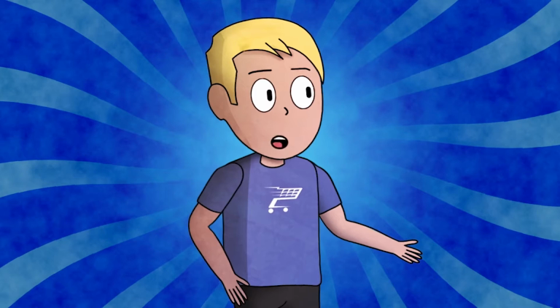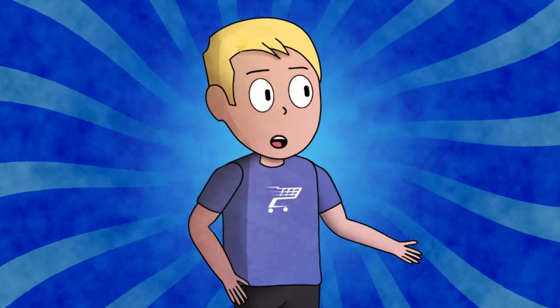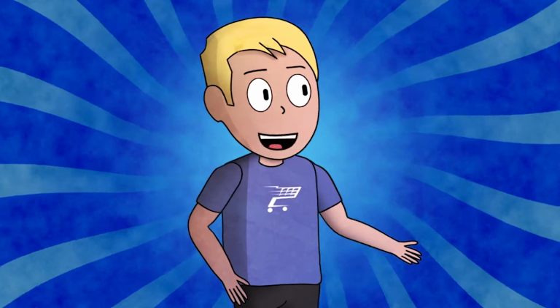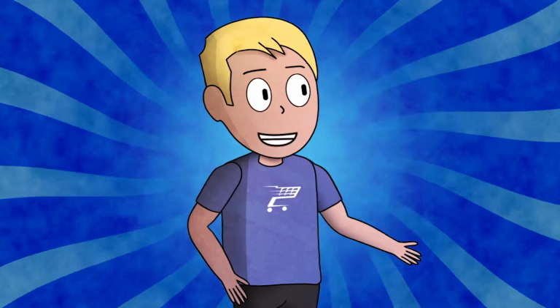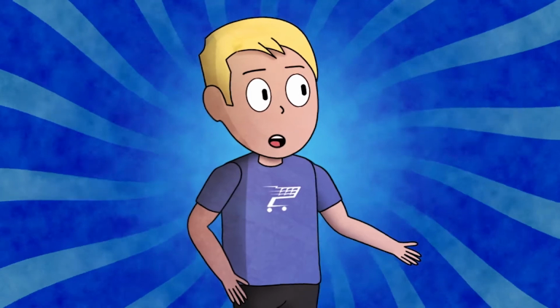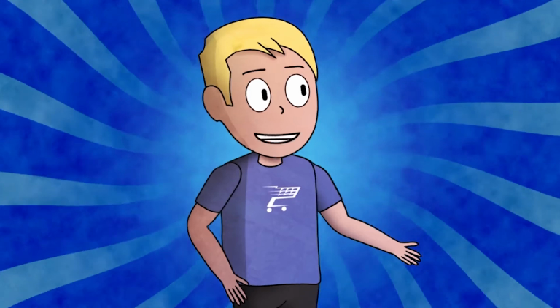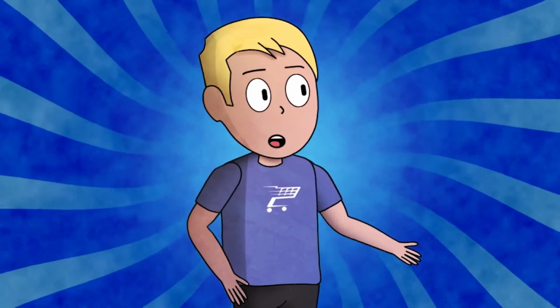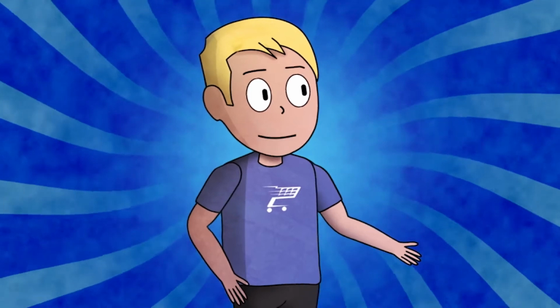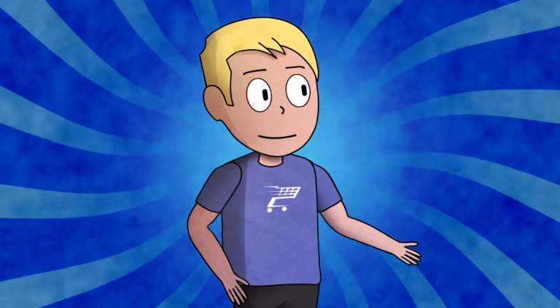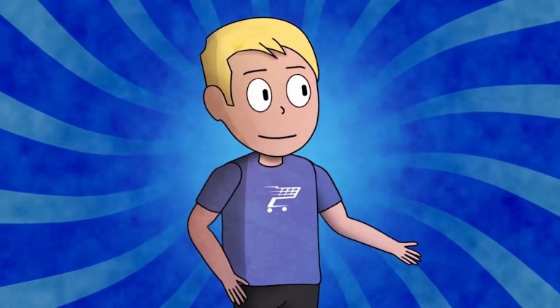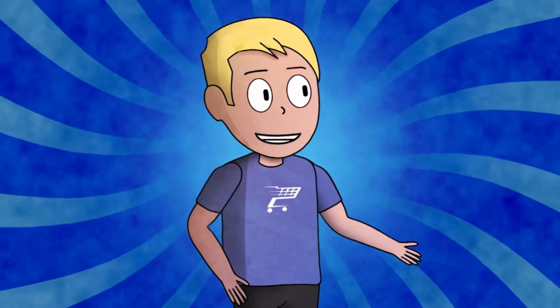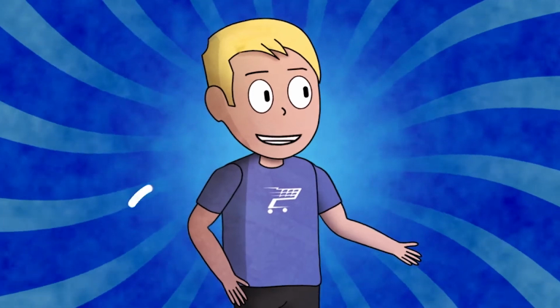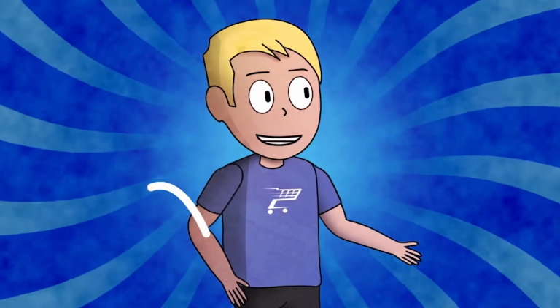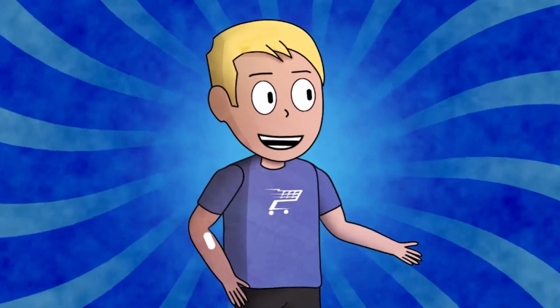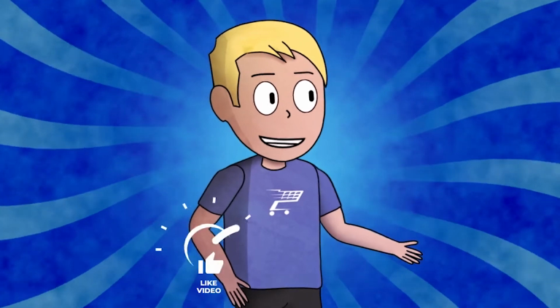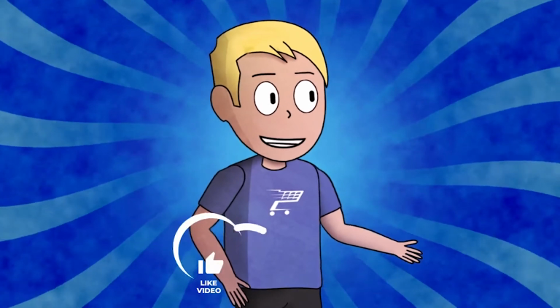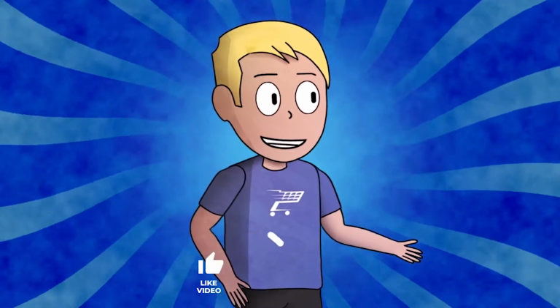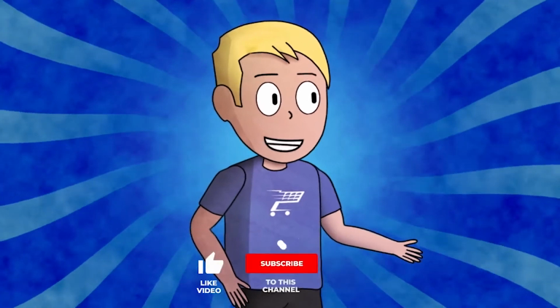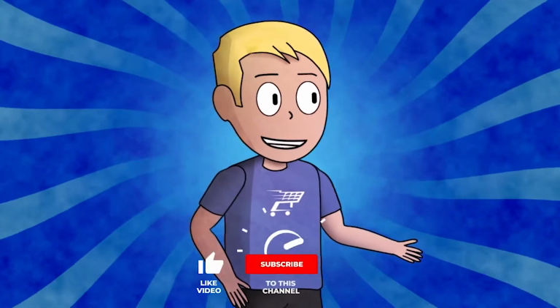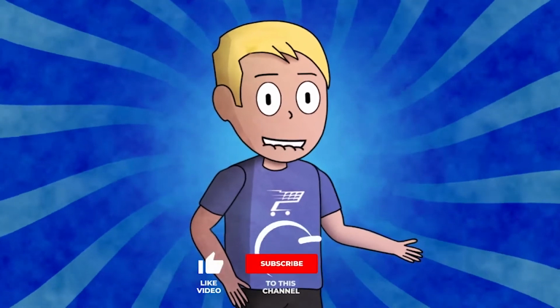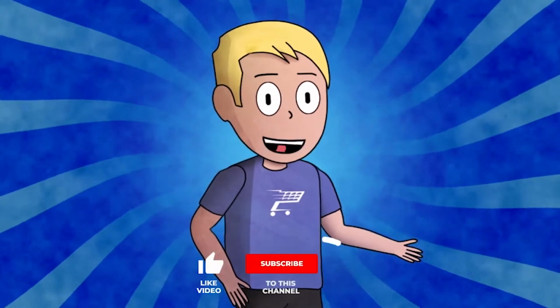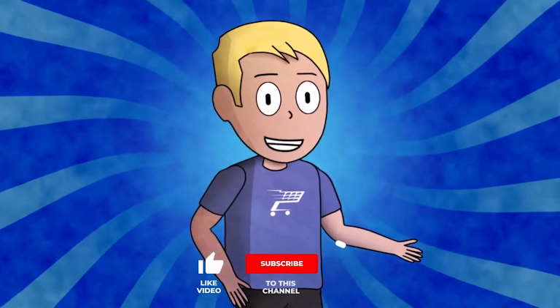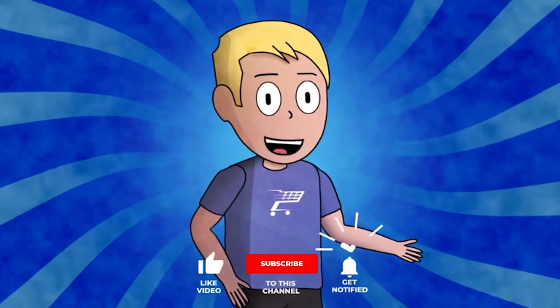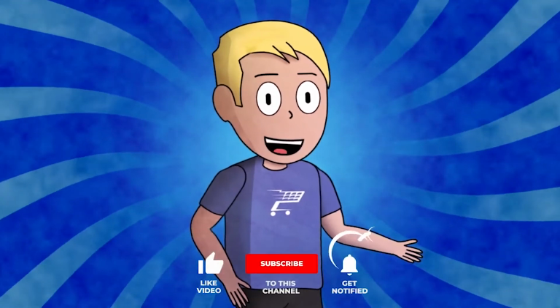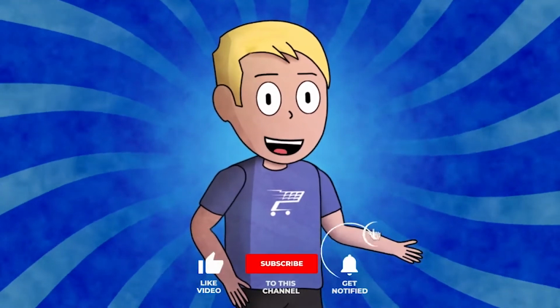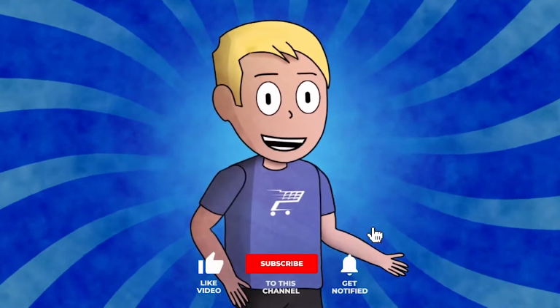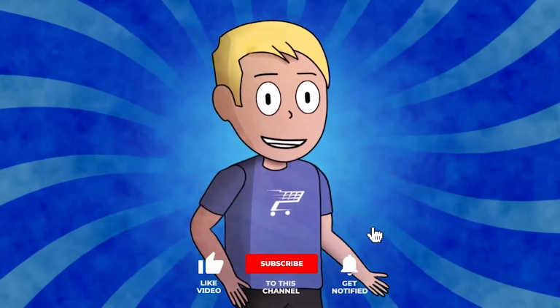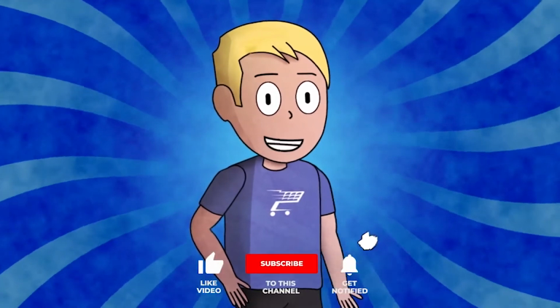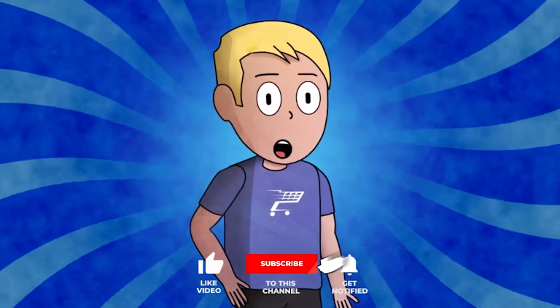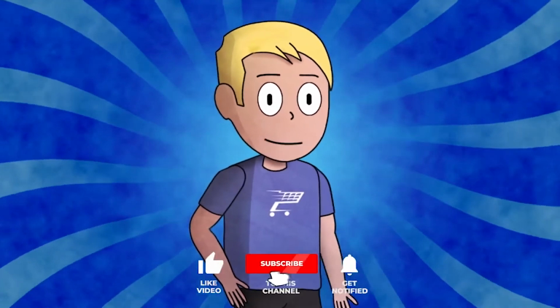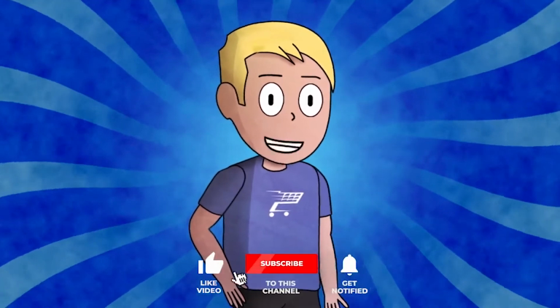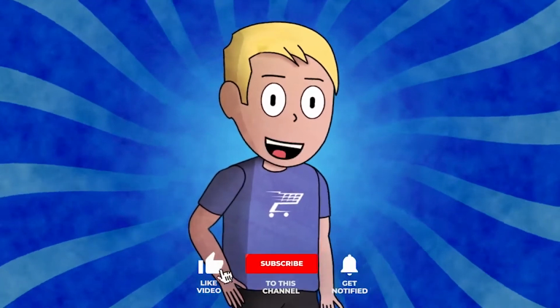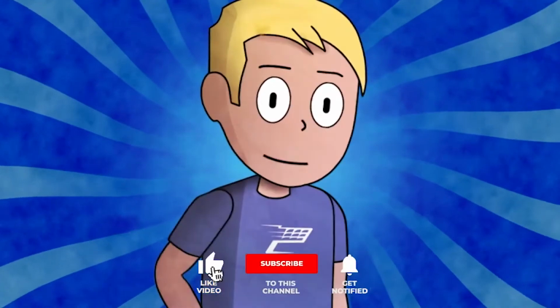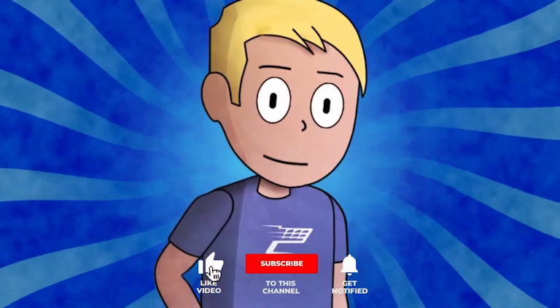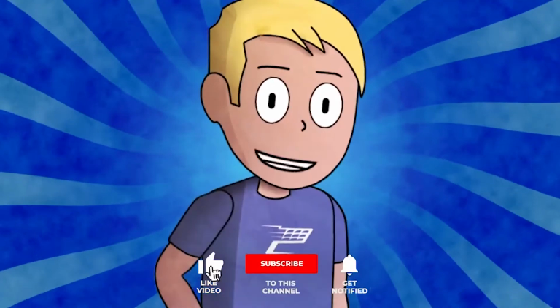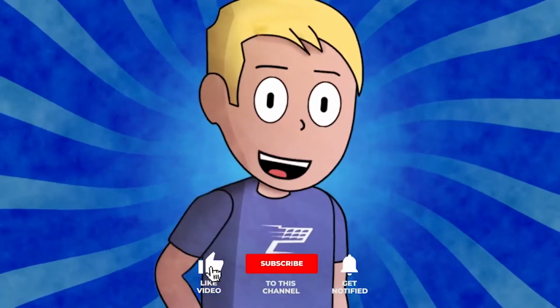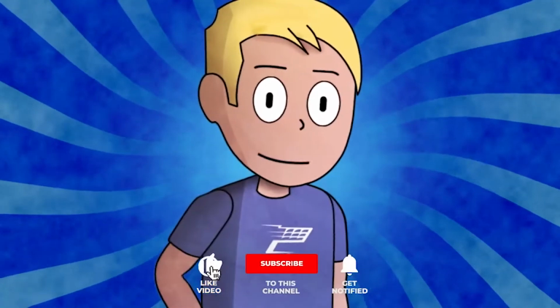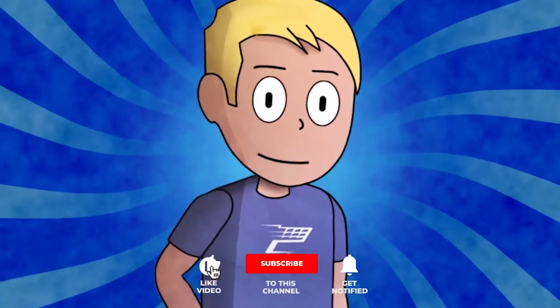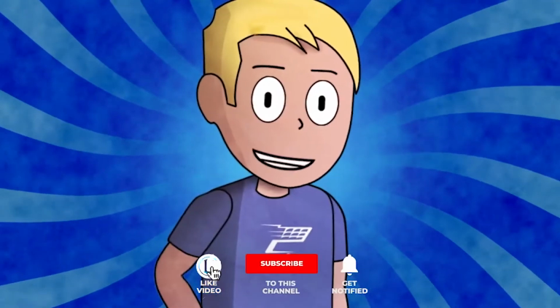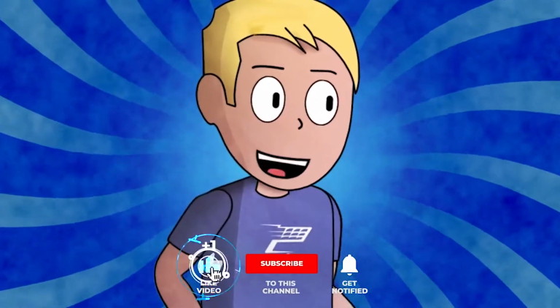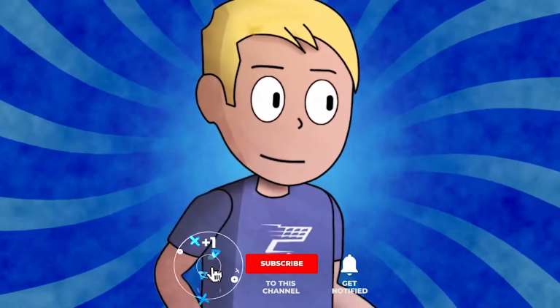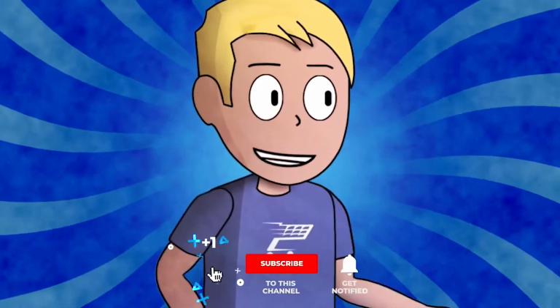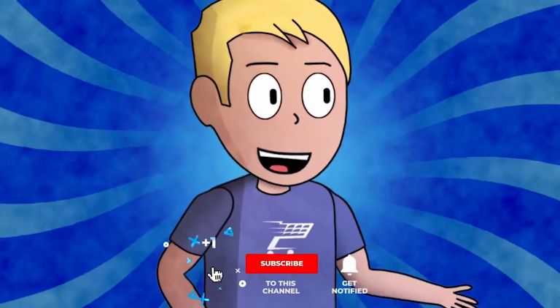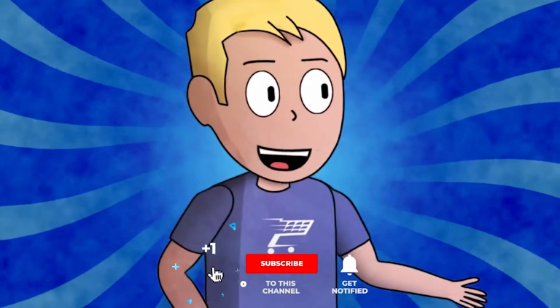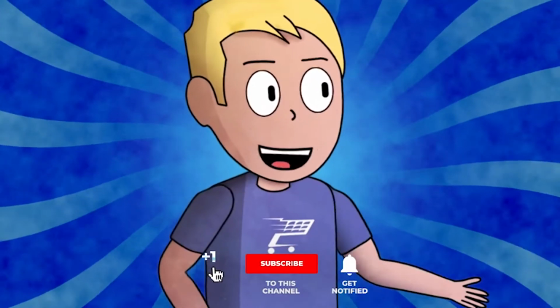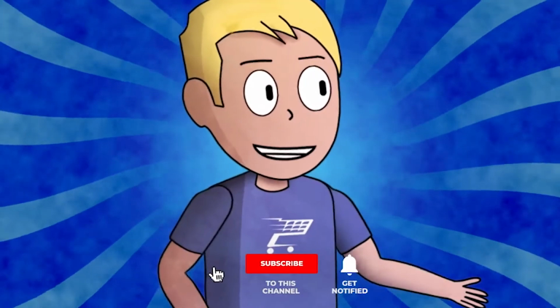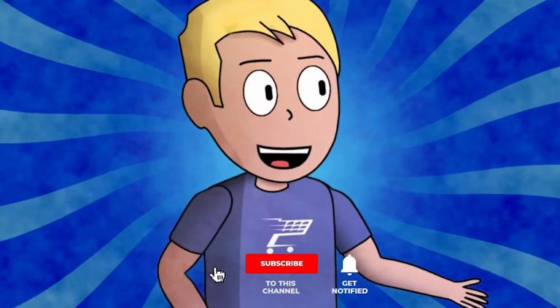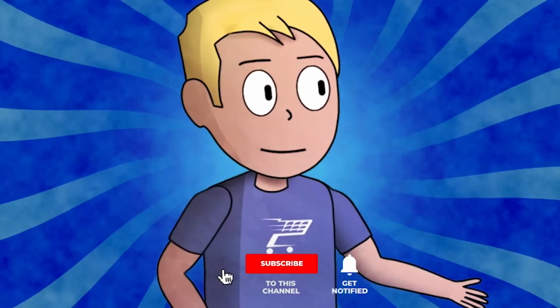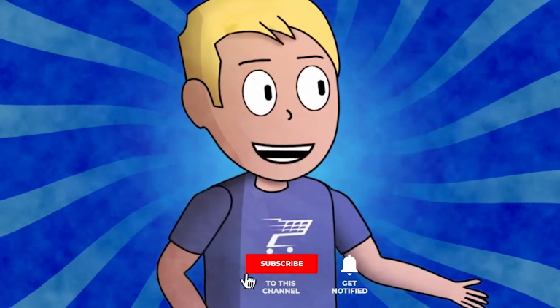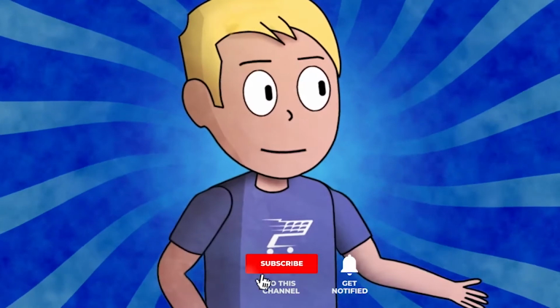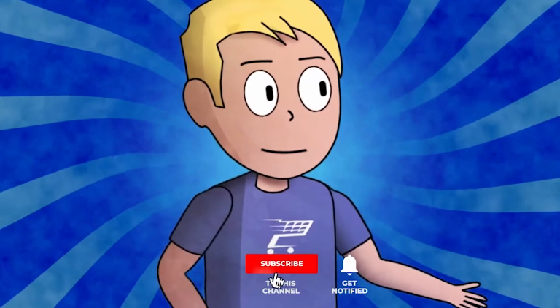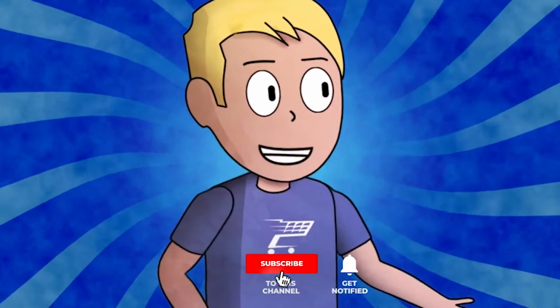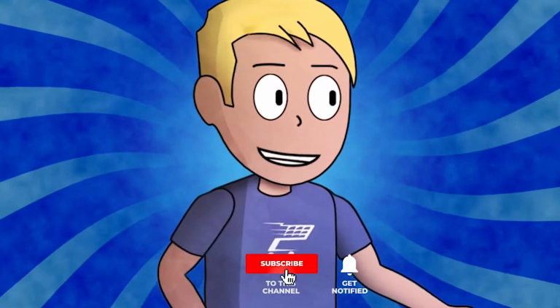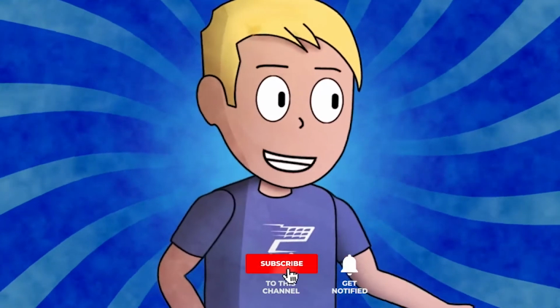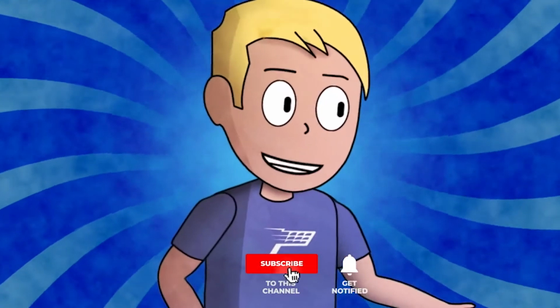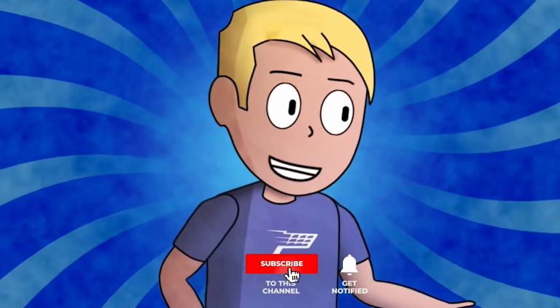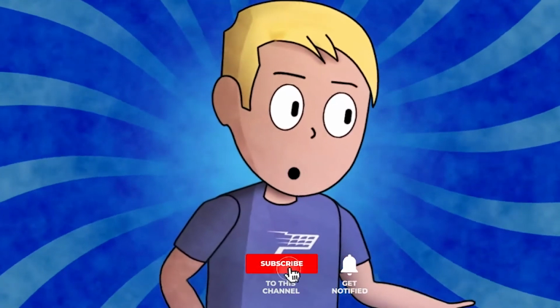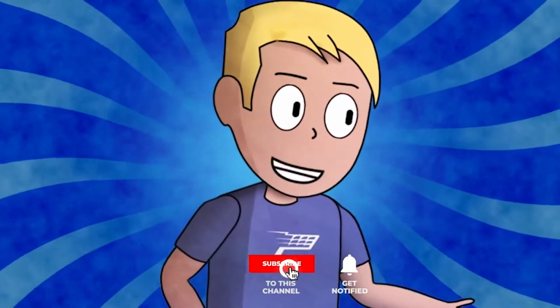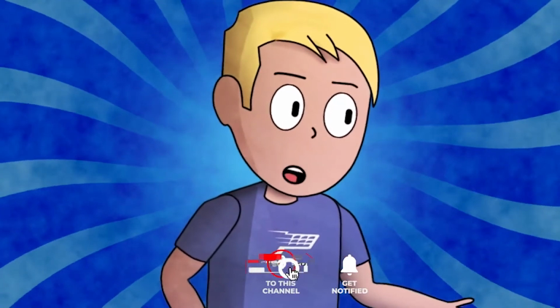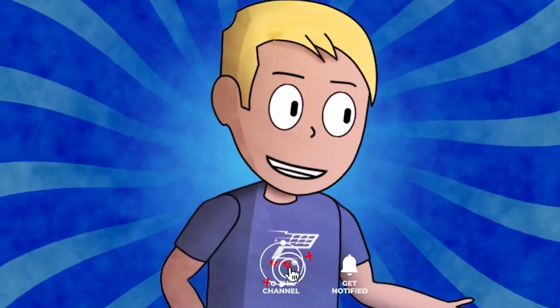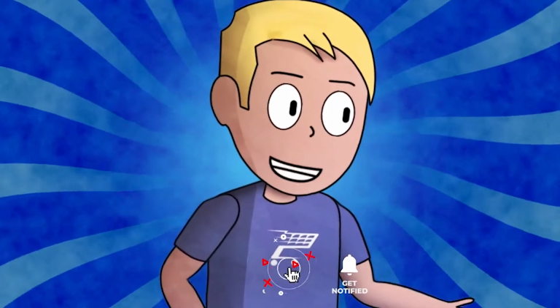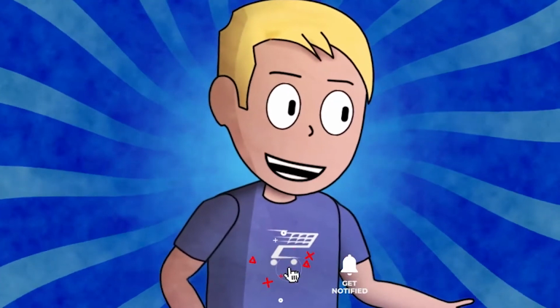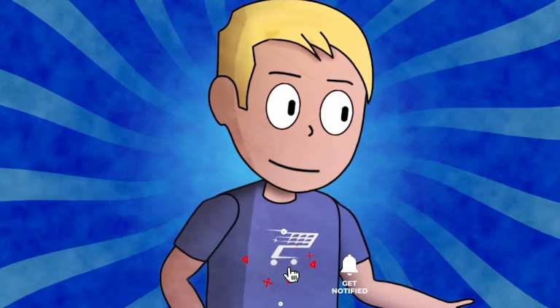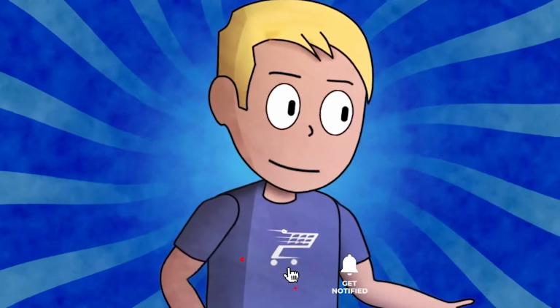Product research is what makes a successful dropshipping store. I'm Oscar with Sell This Products and we bring you 10 trending products daily.